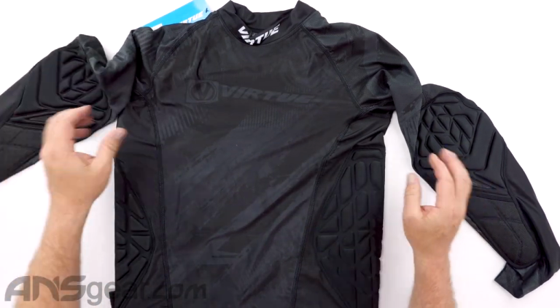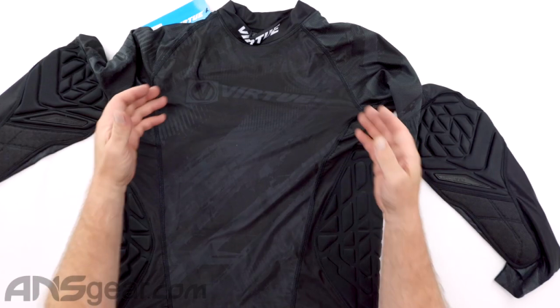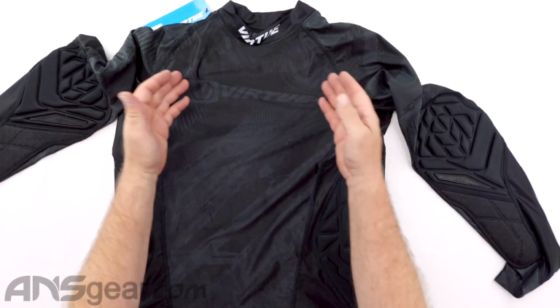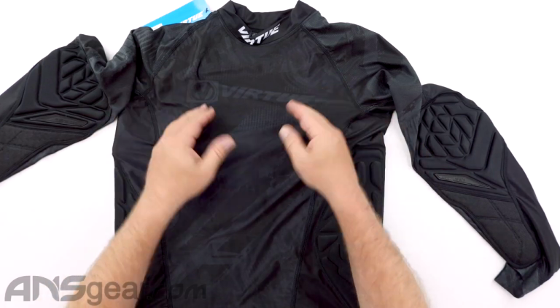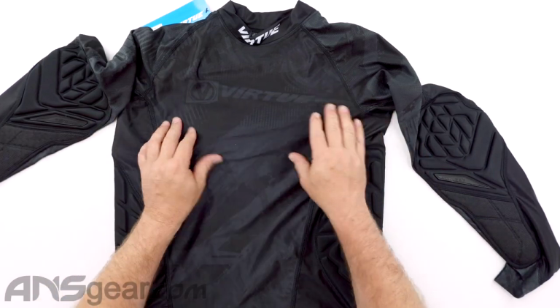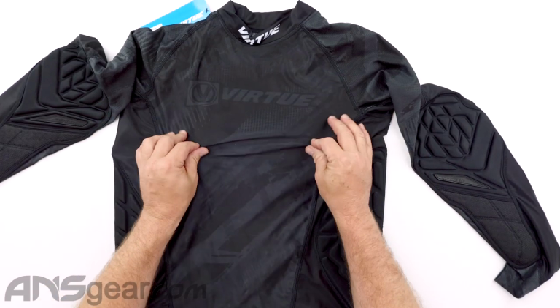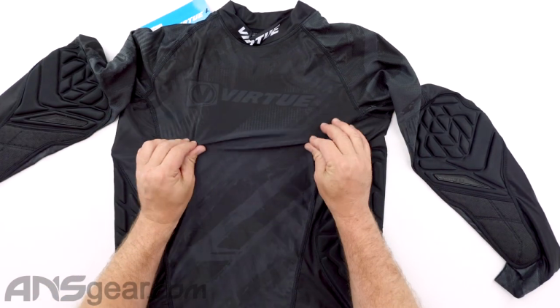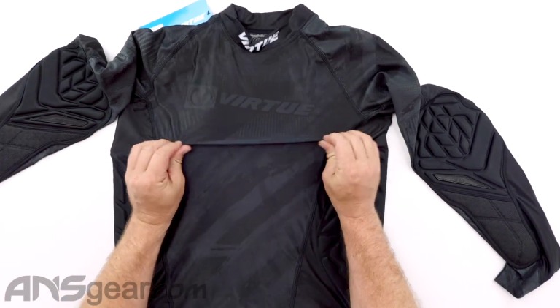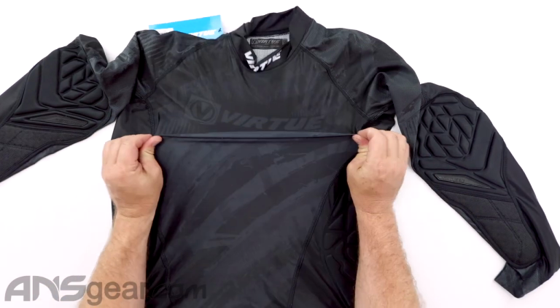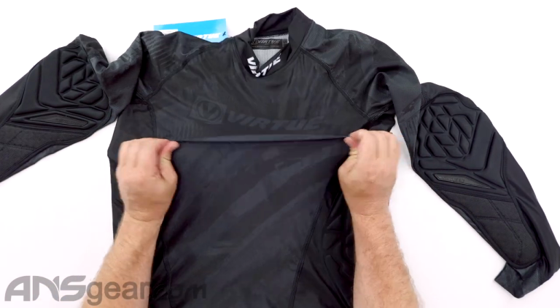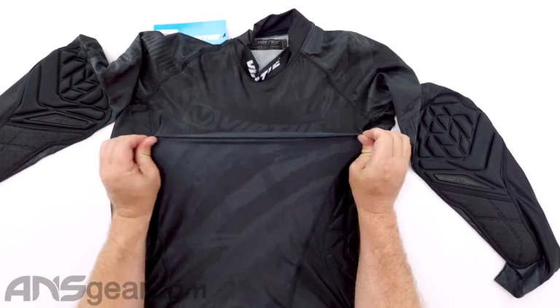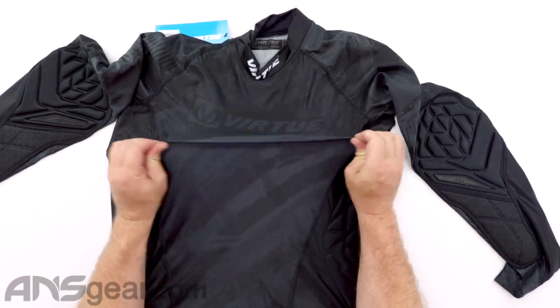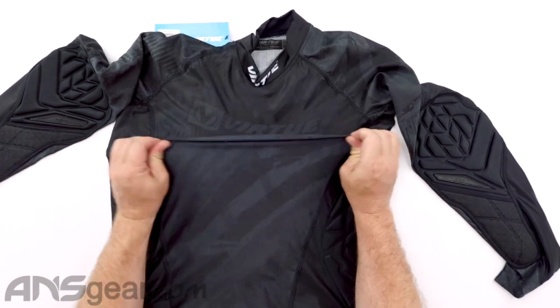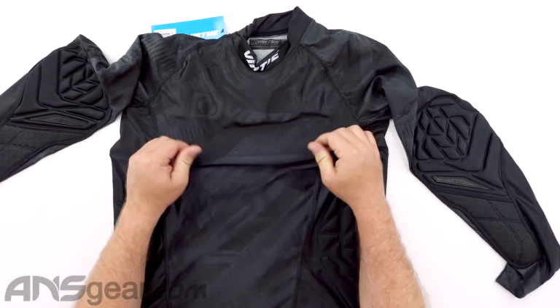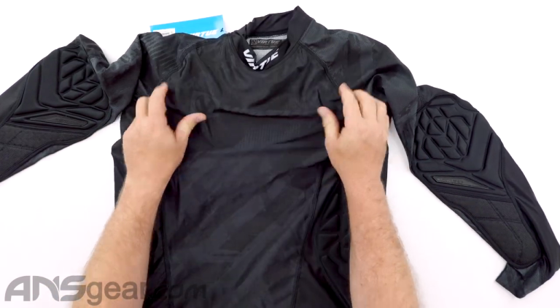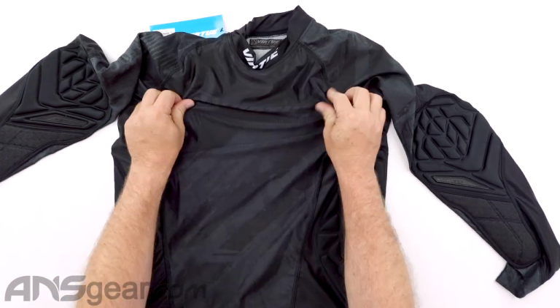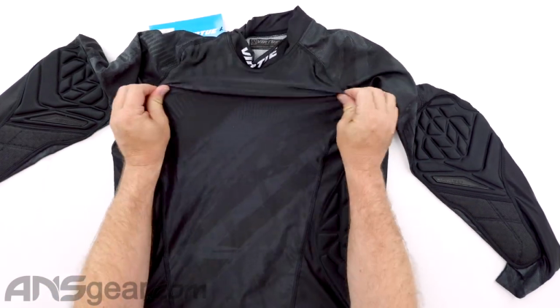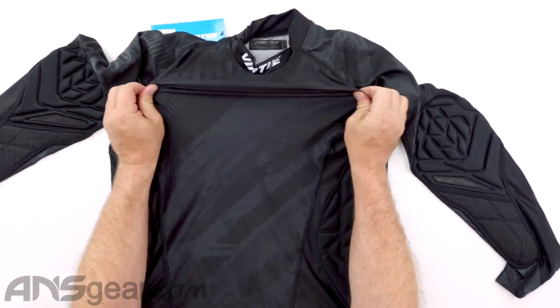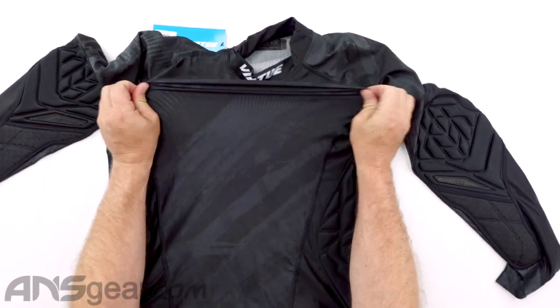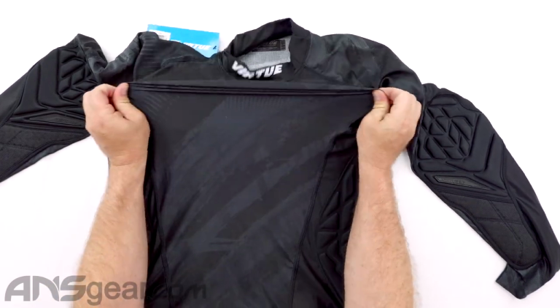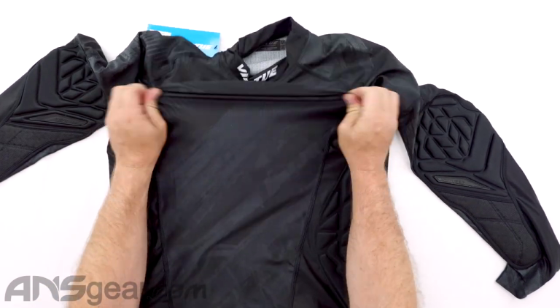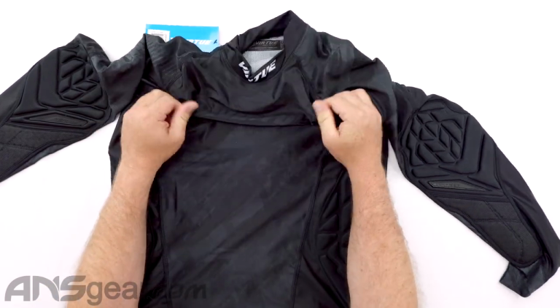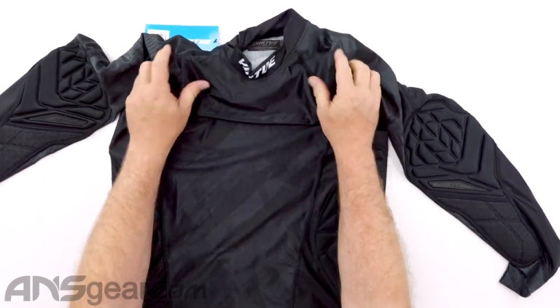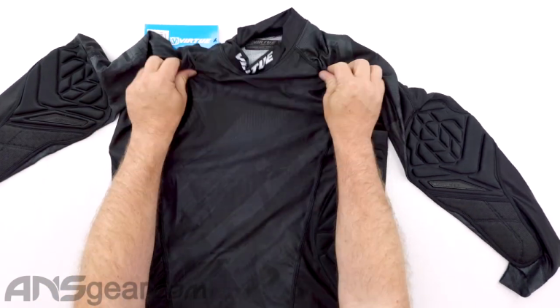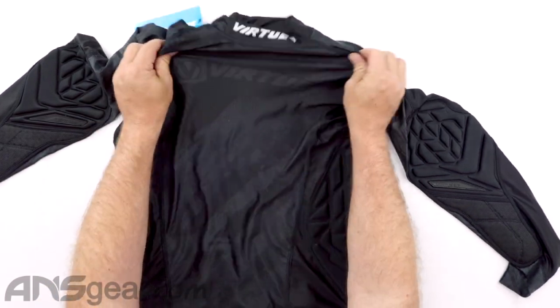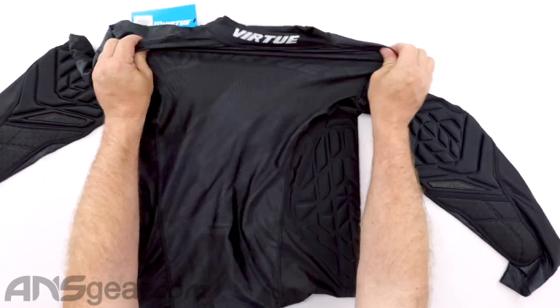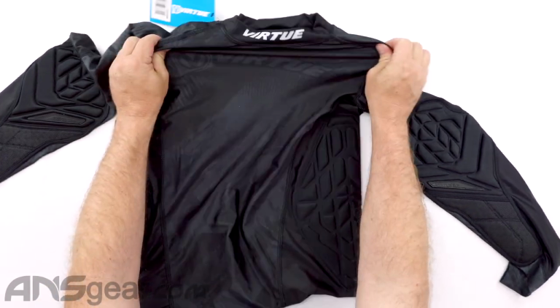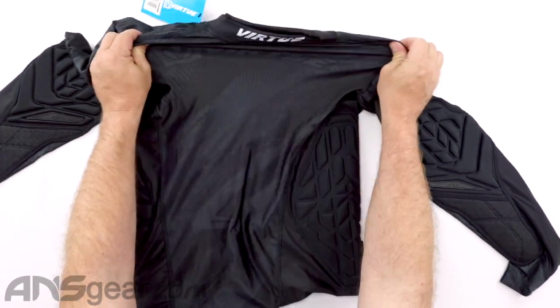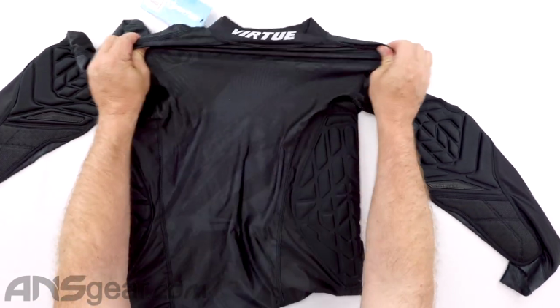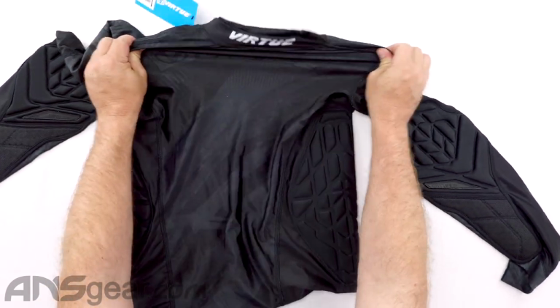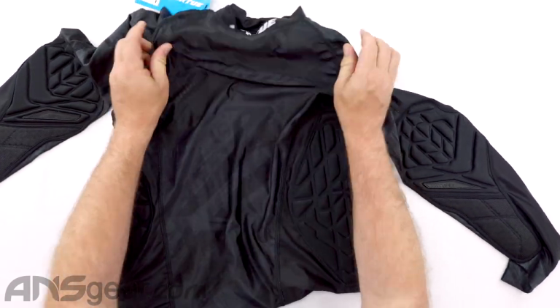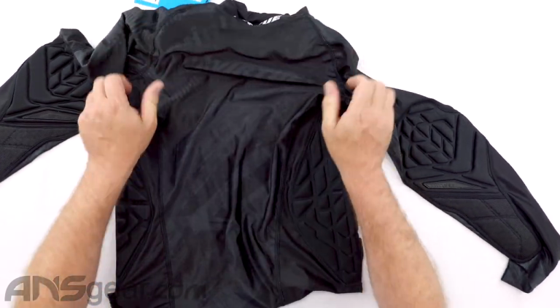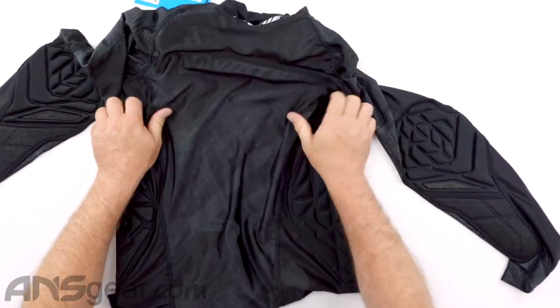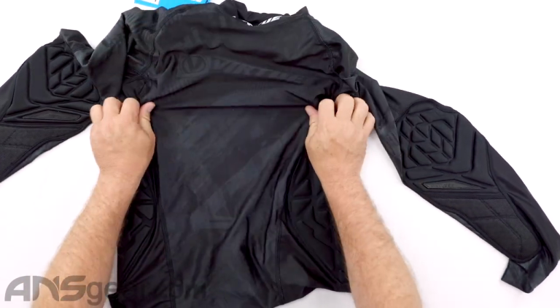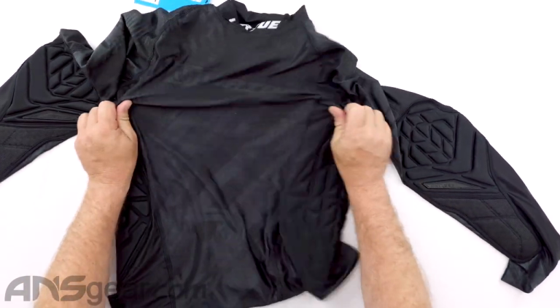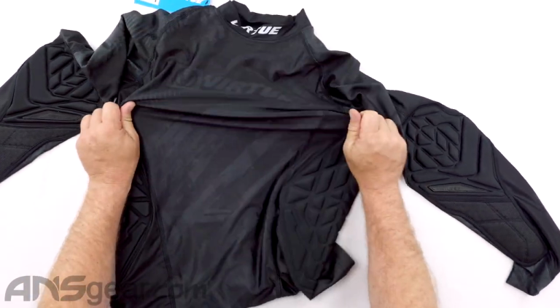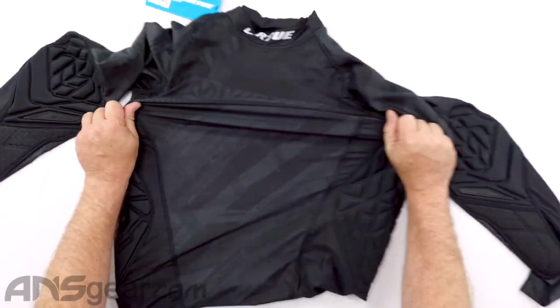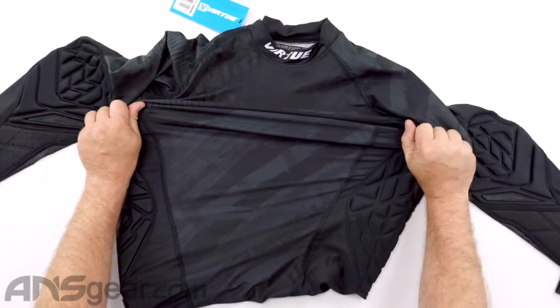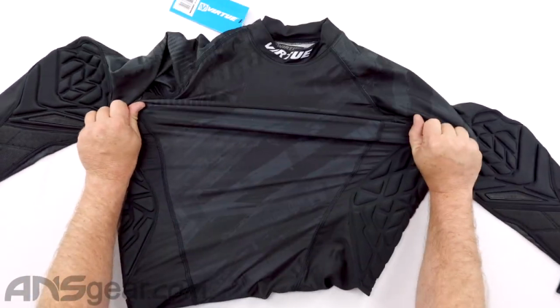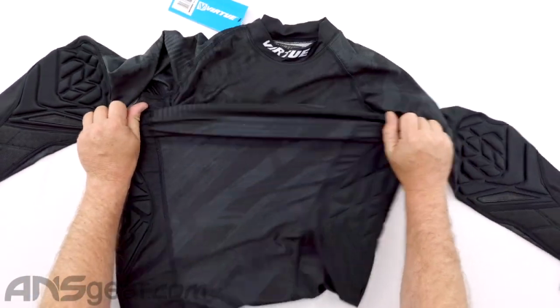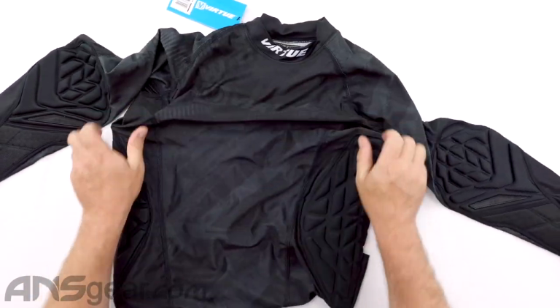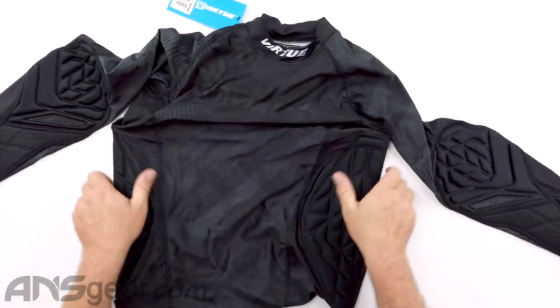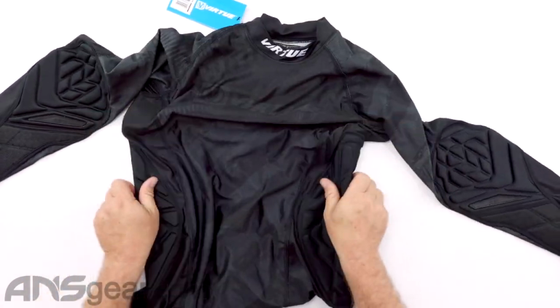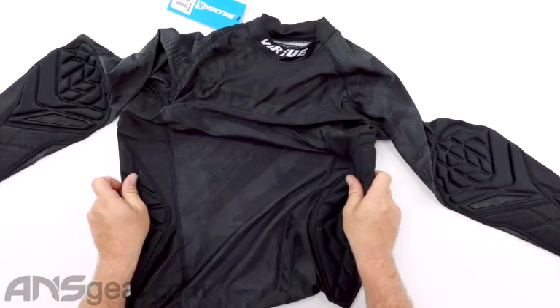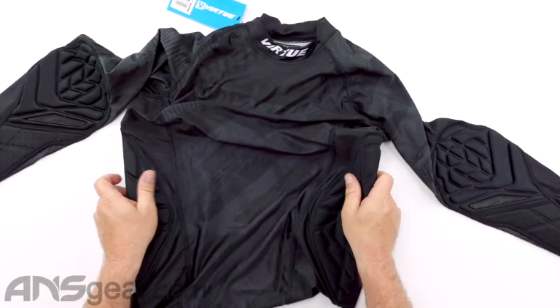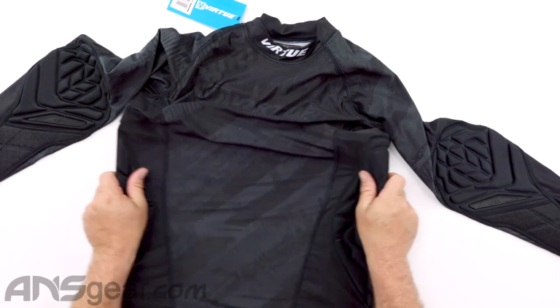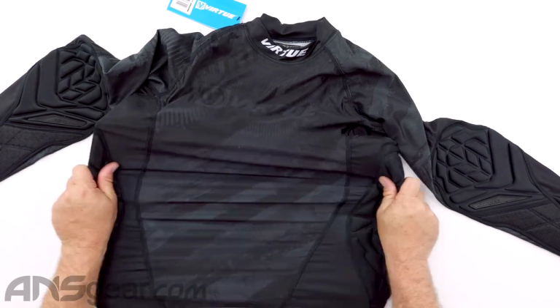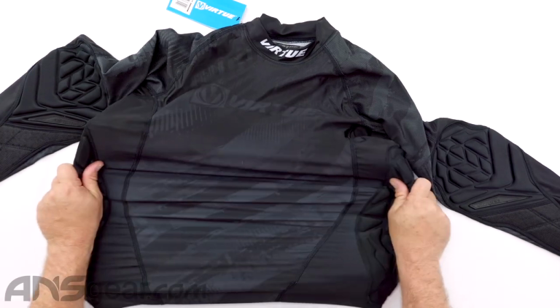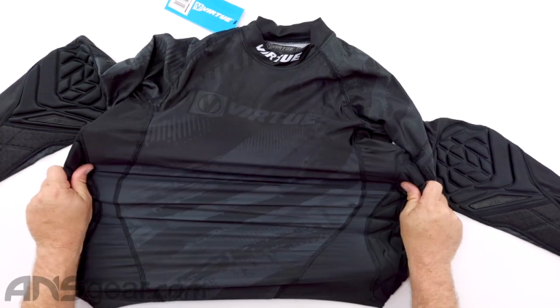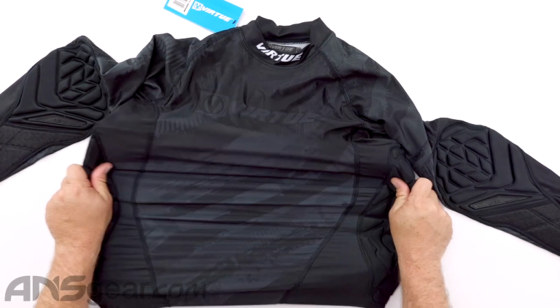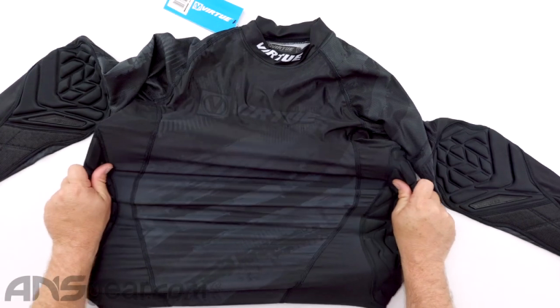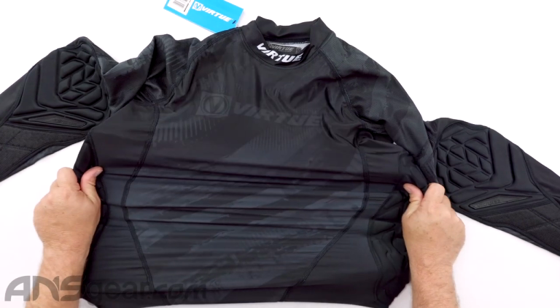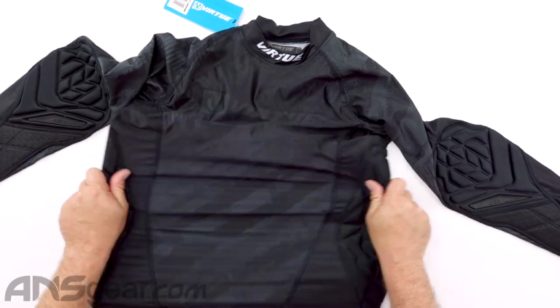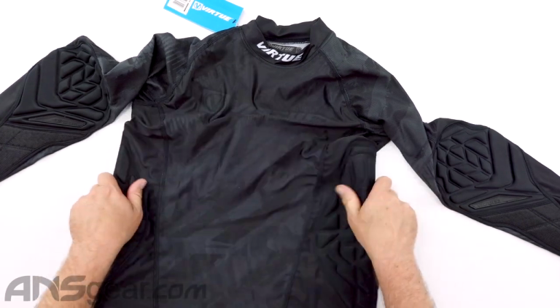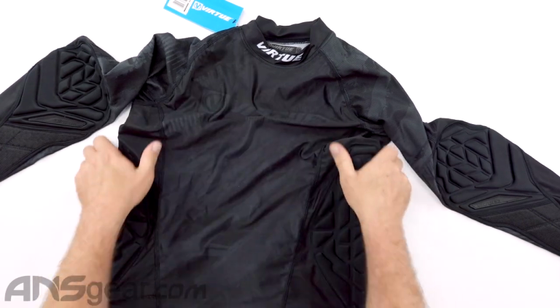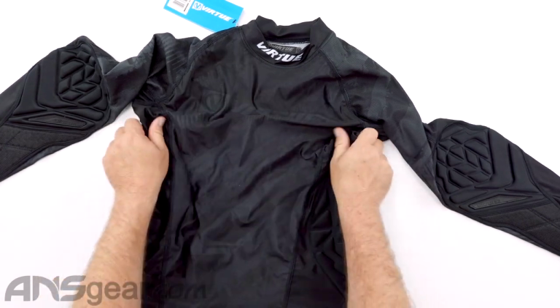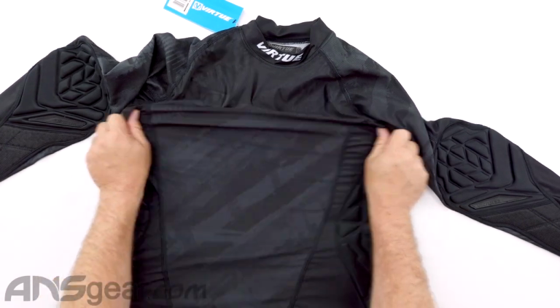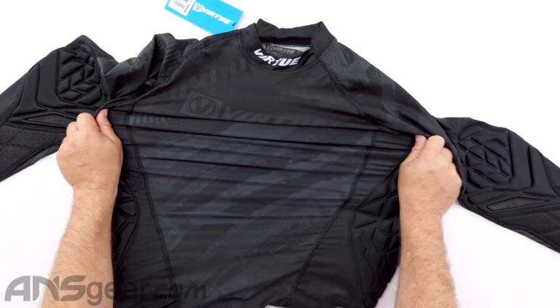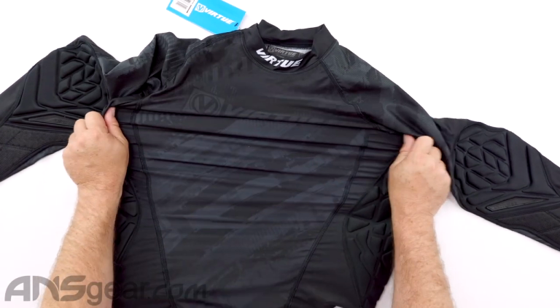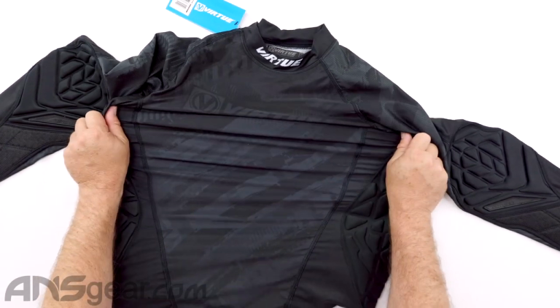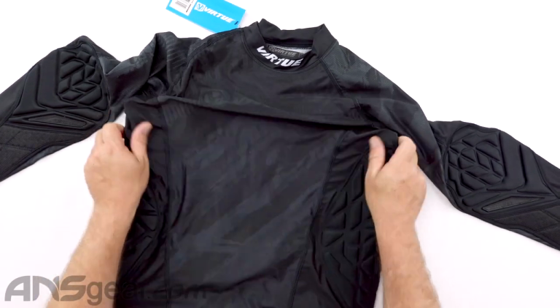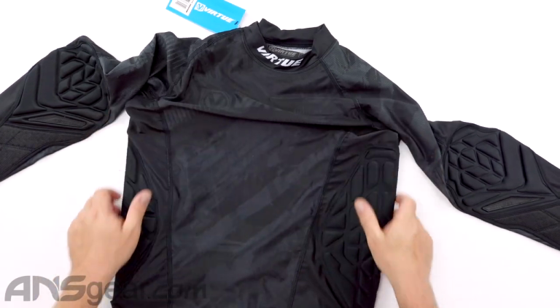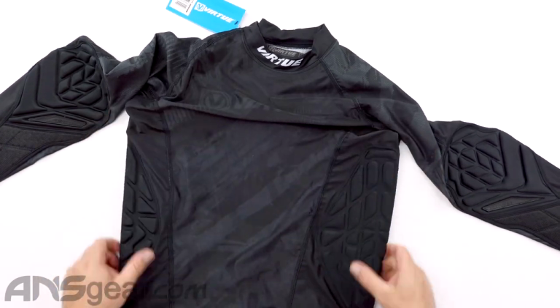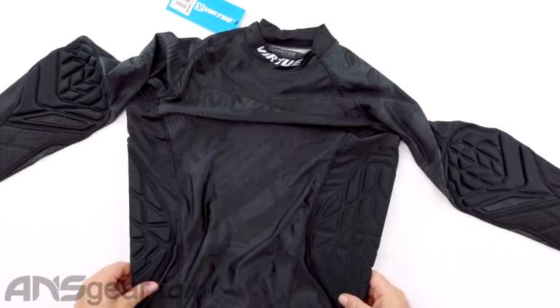Coming down the front side, we've got nice stretch going on right here. You can see how much I can pull on that and tug on it and get good stretch out of it.